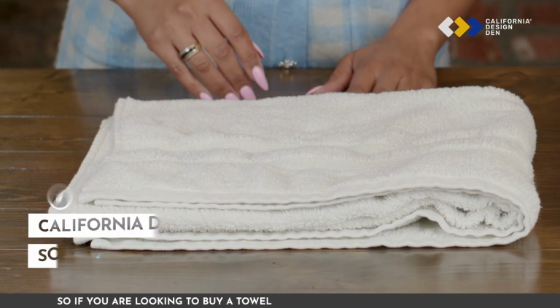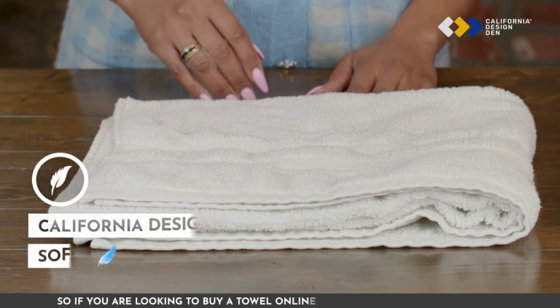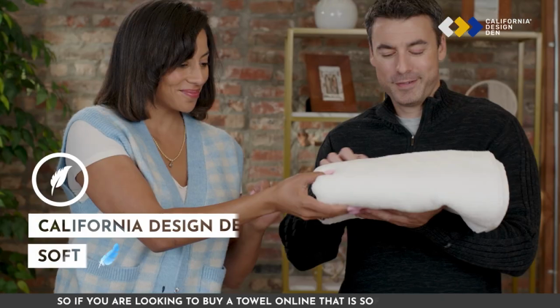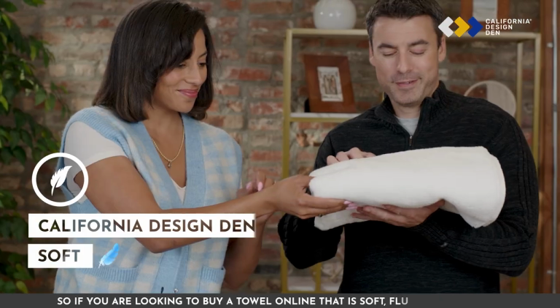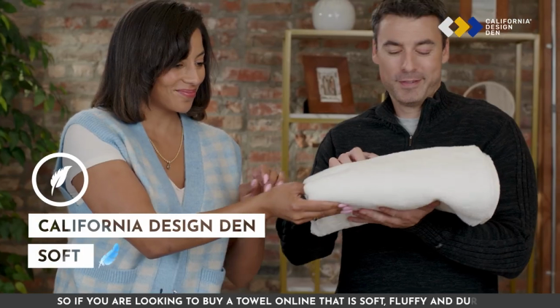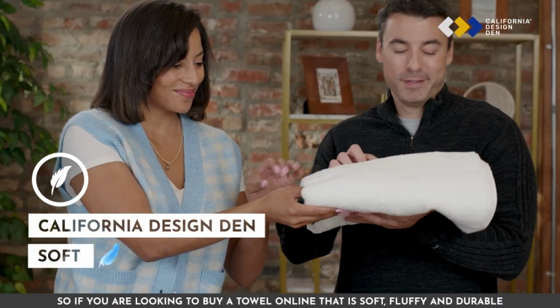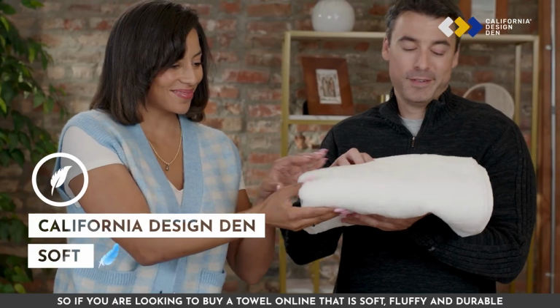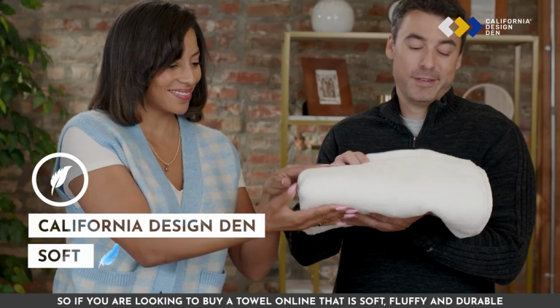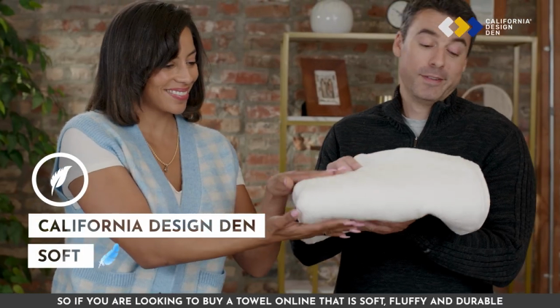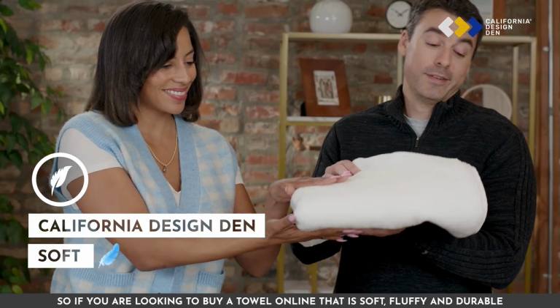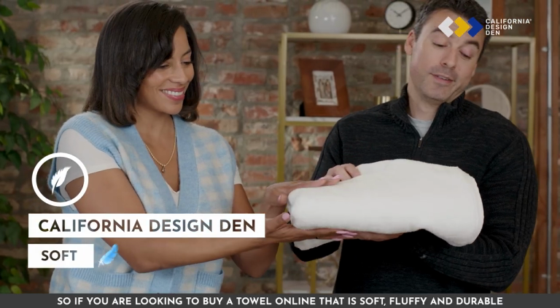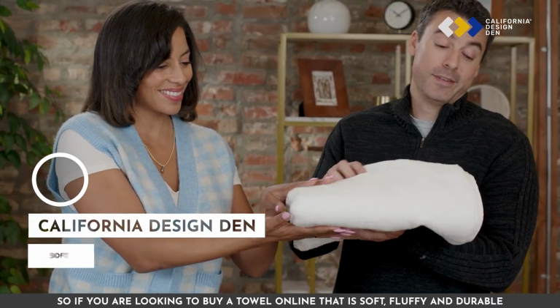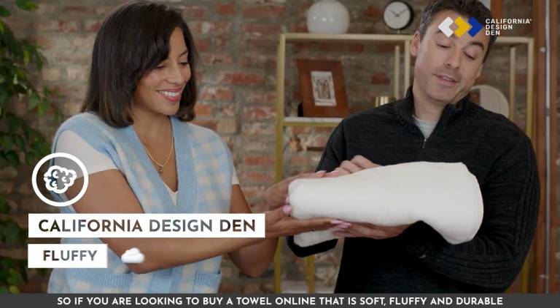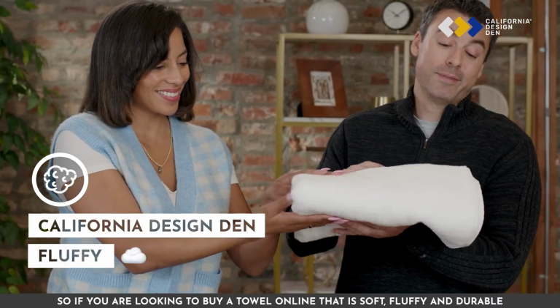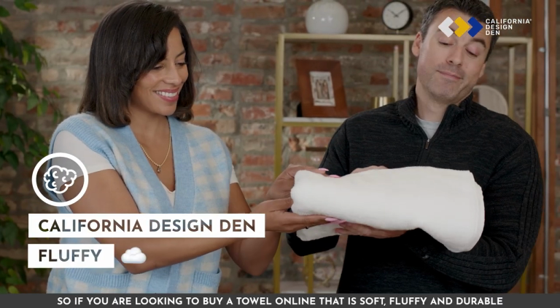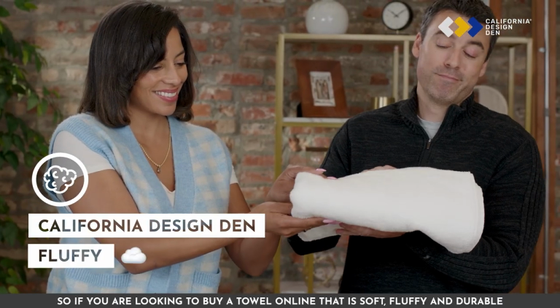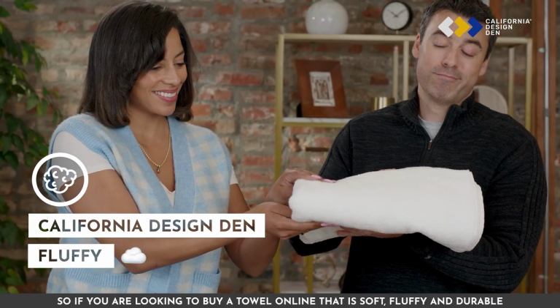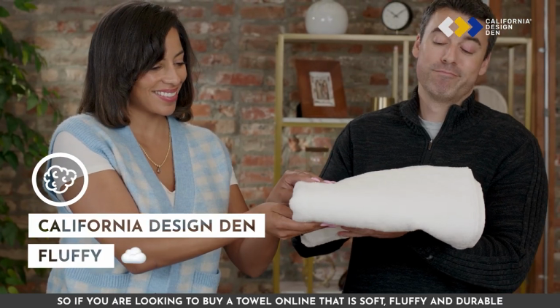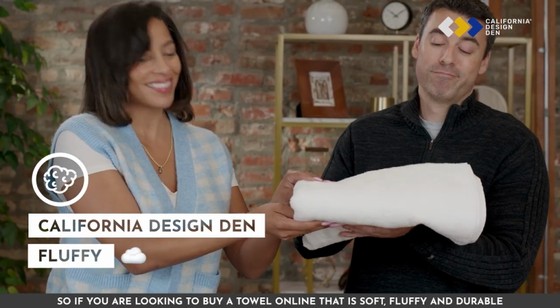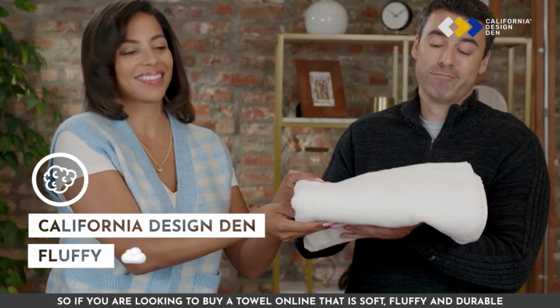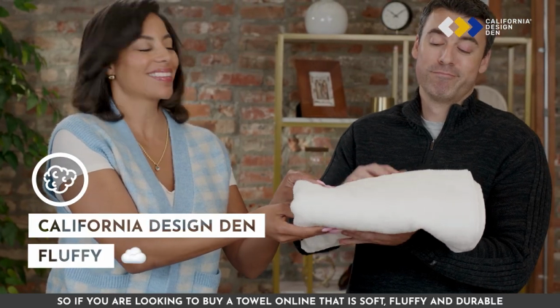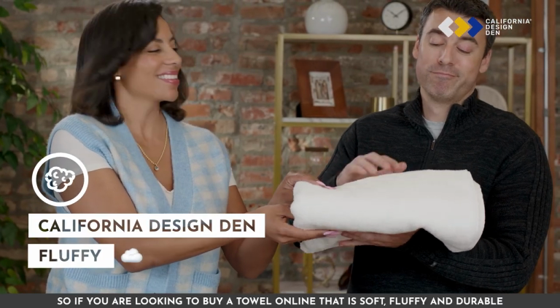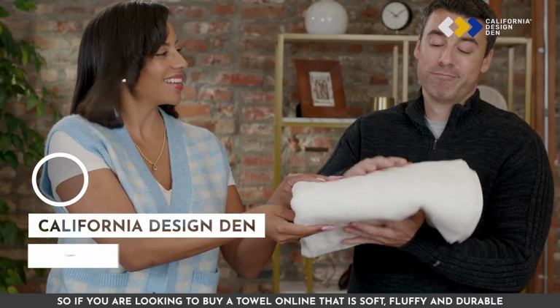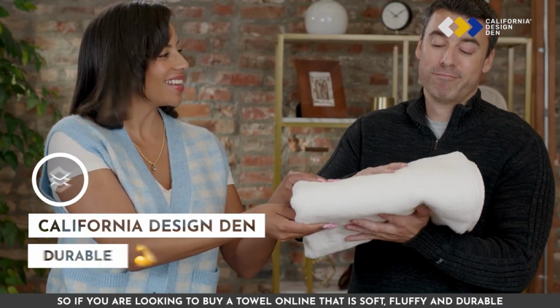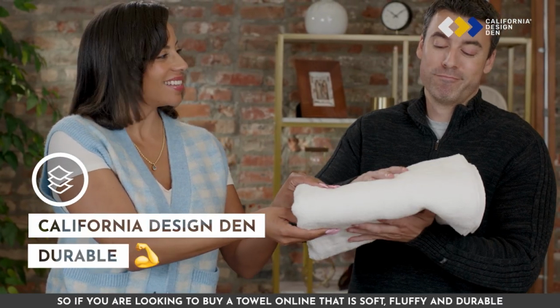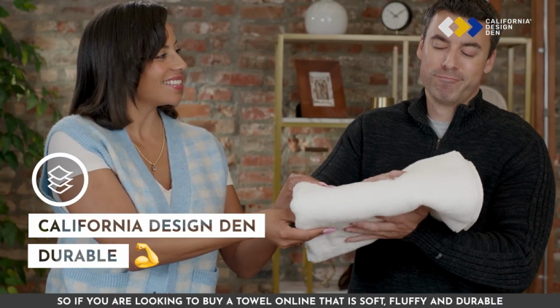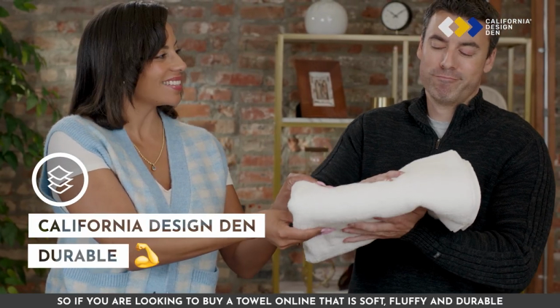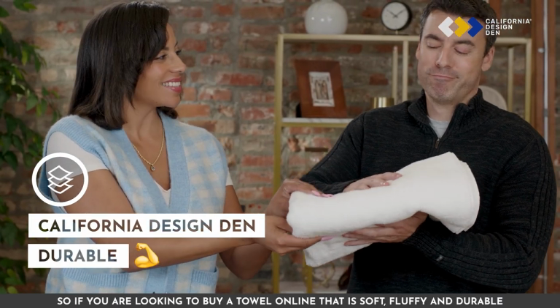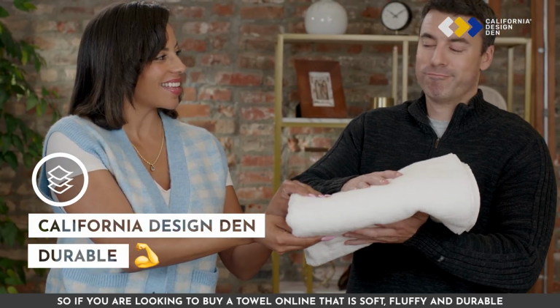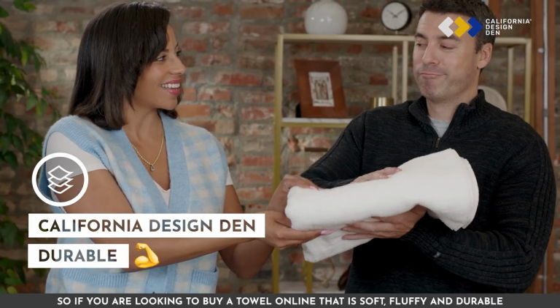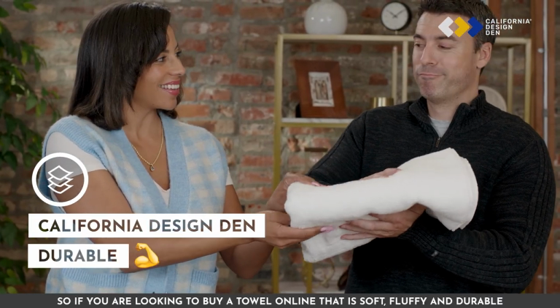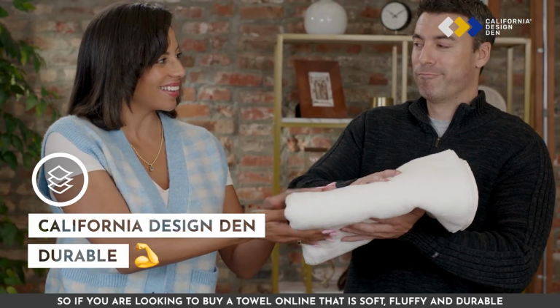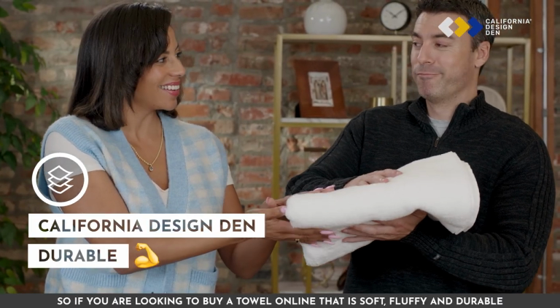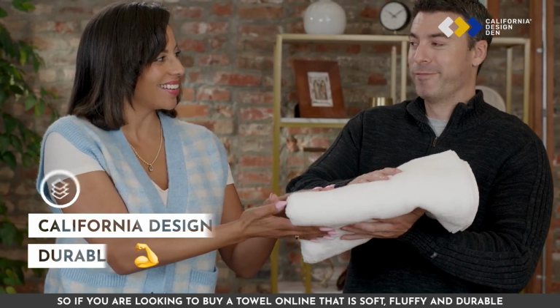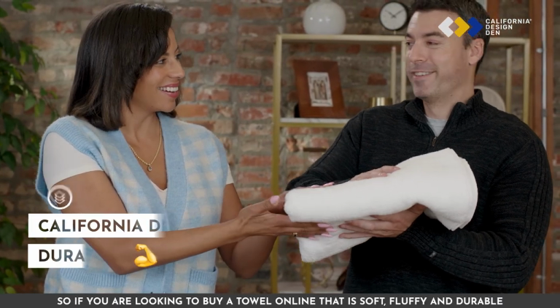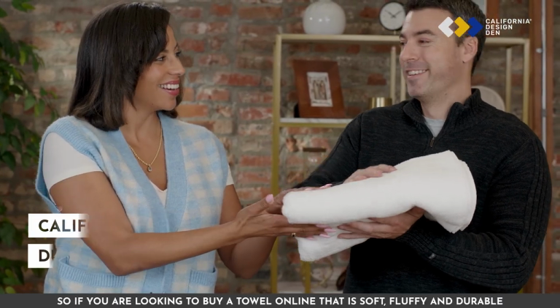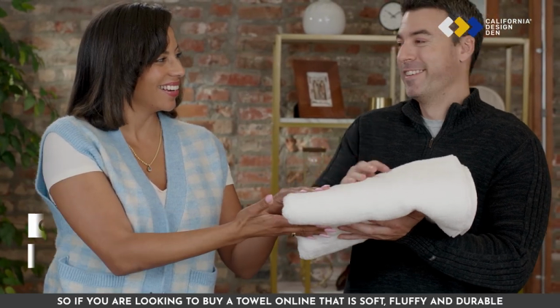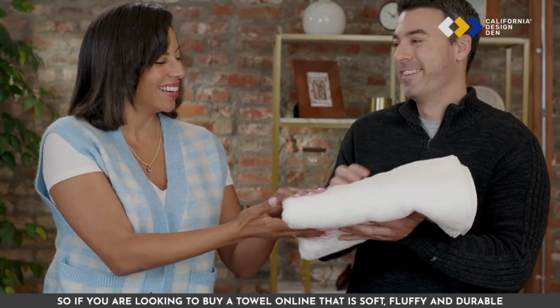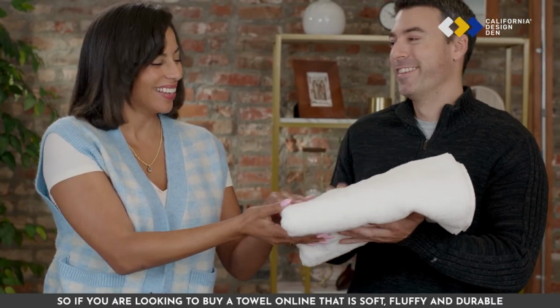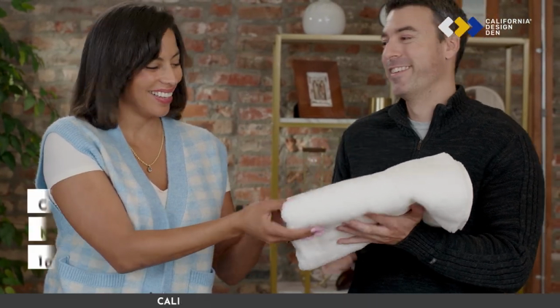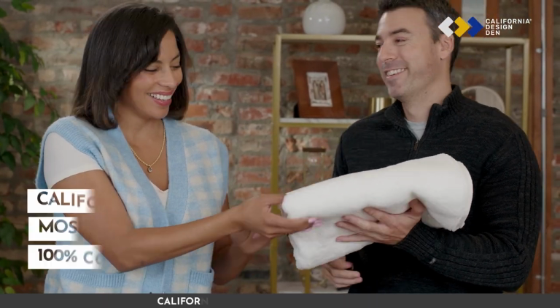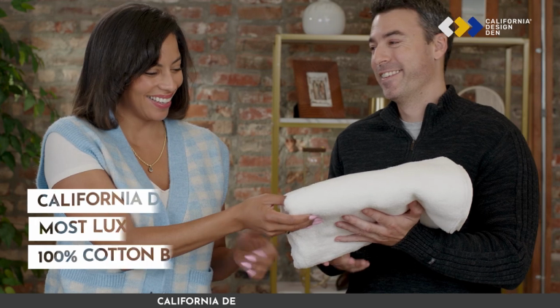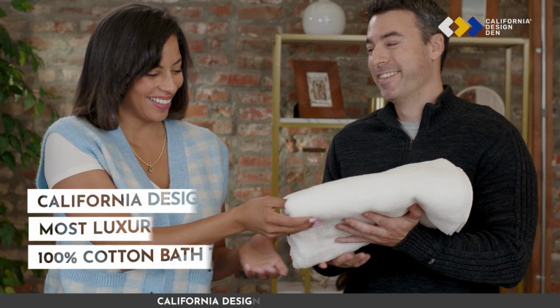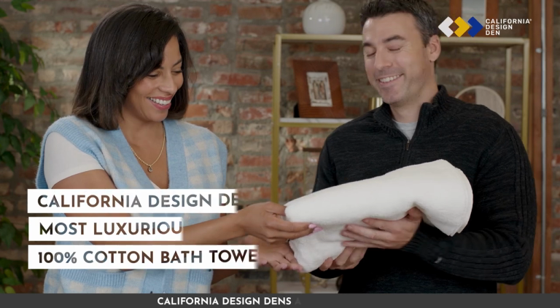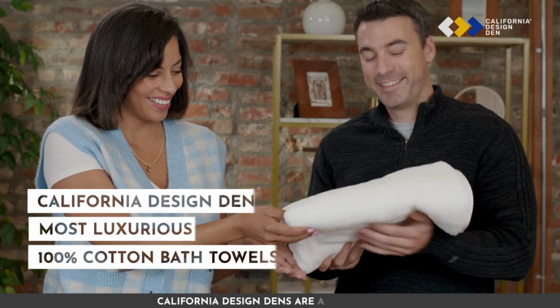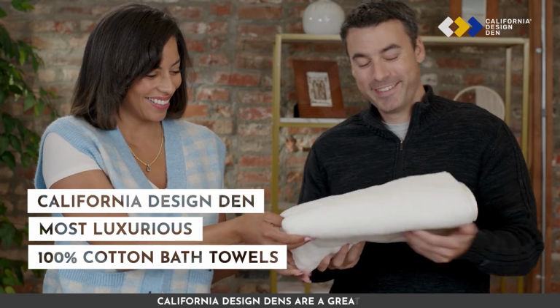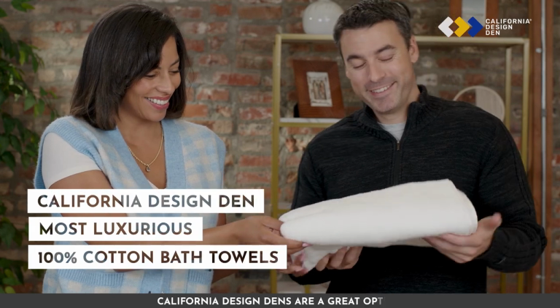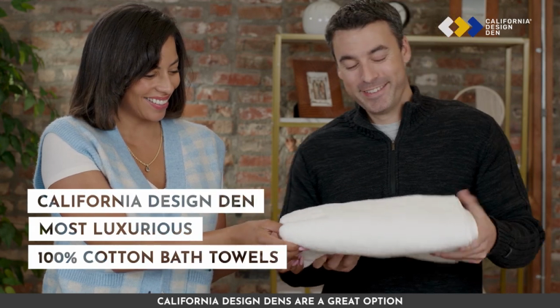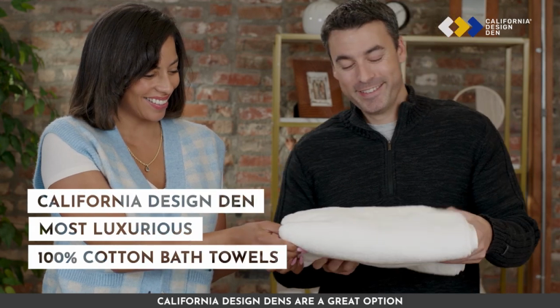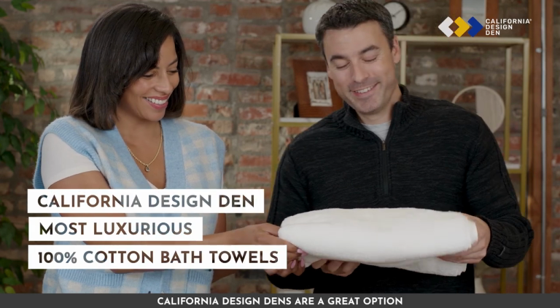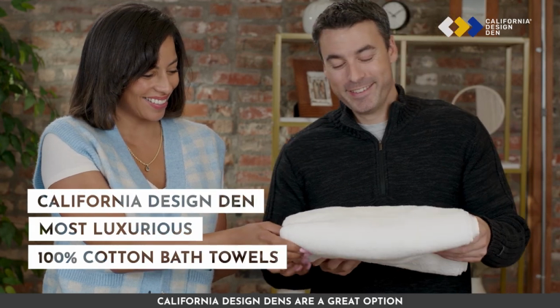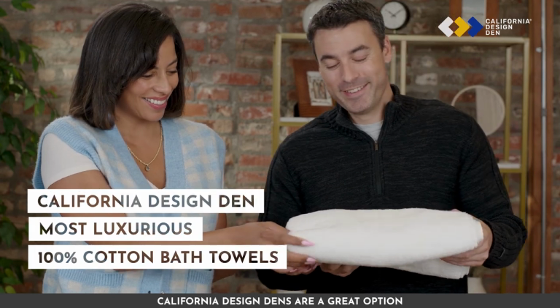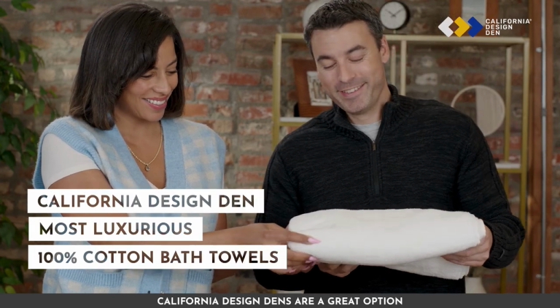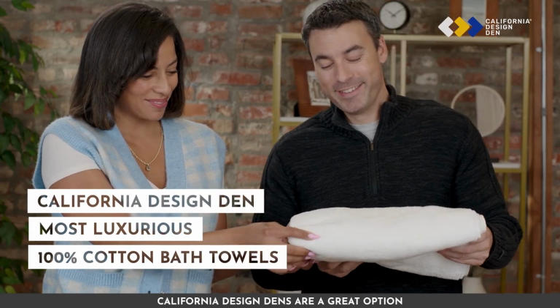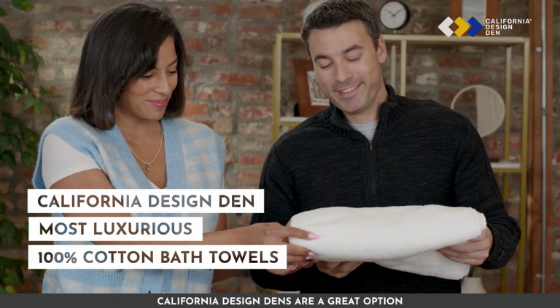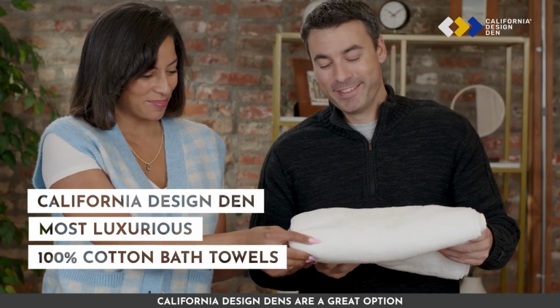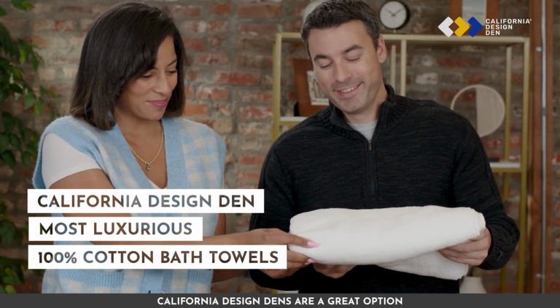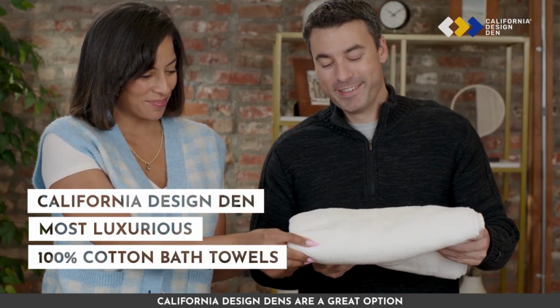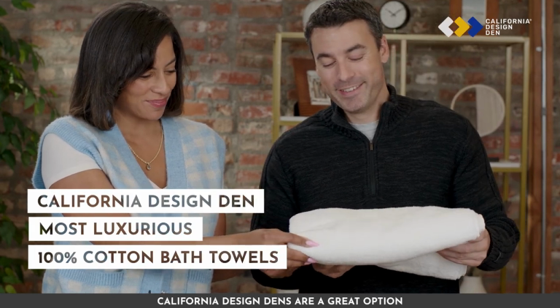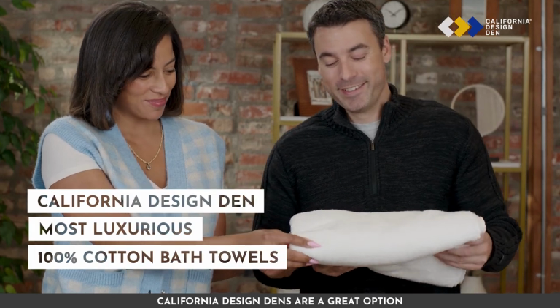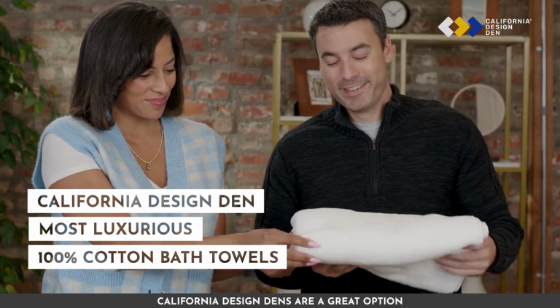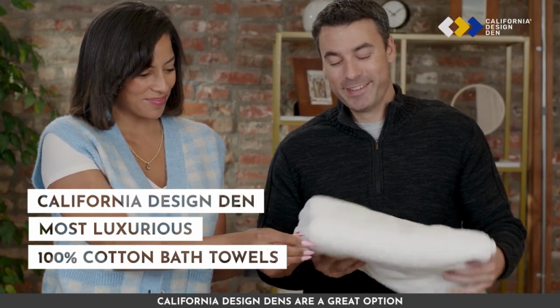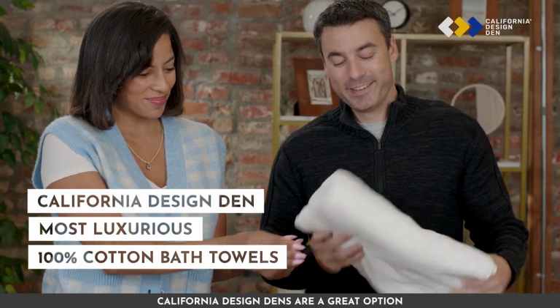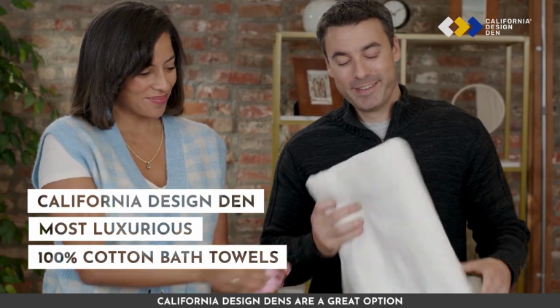So if you're looking to buy a towel online that is soft, fluffy and durable, California Design Den's are a great option.